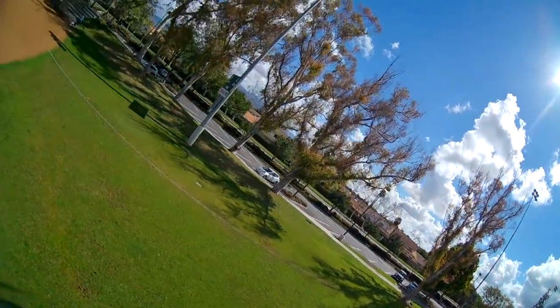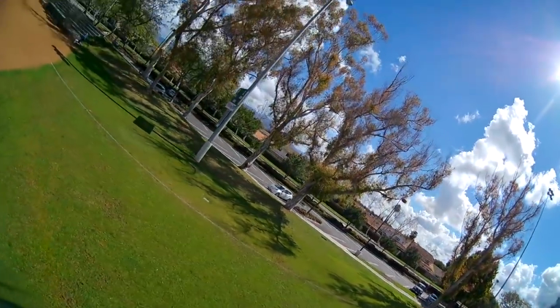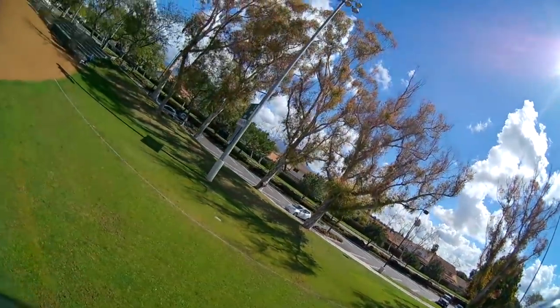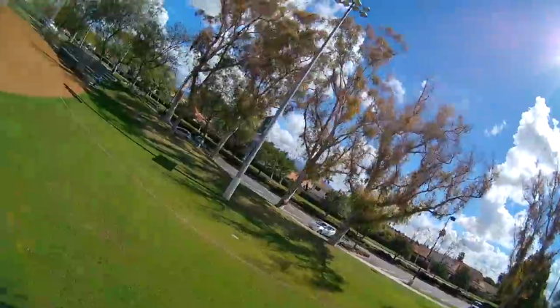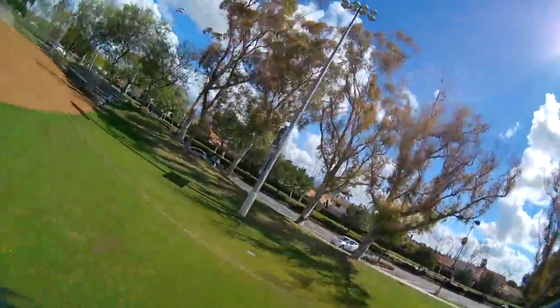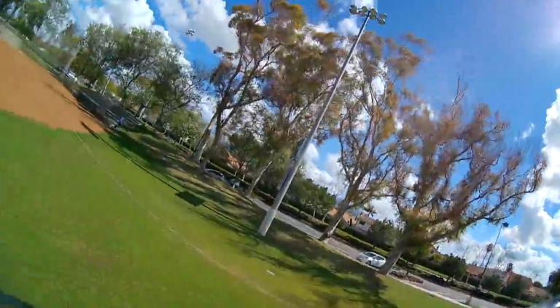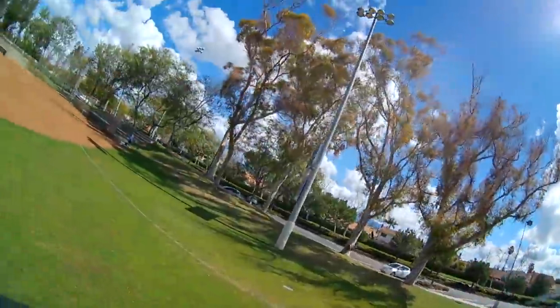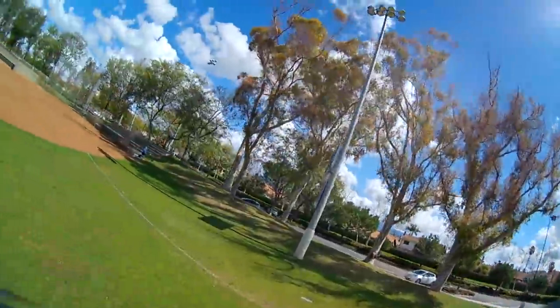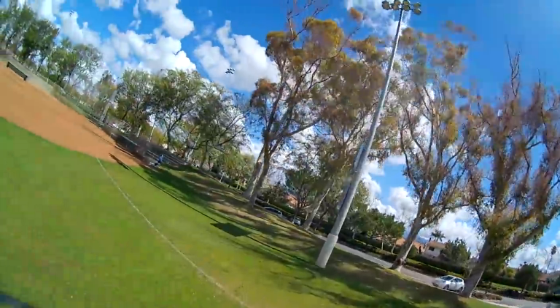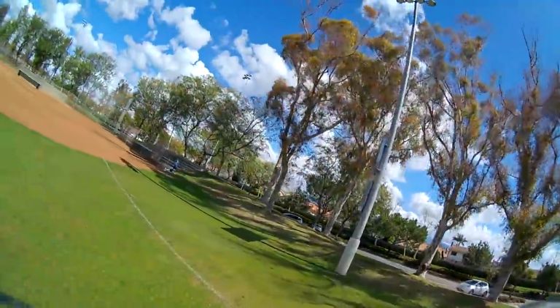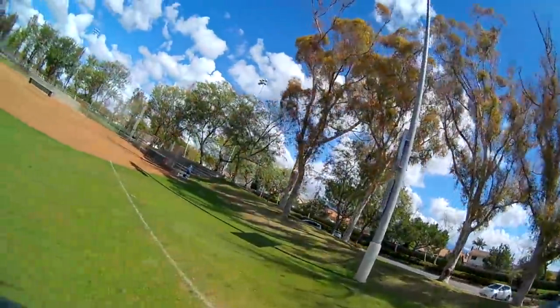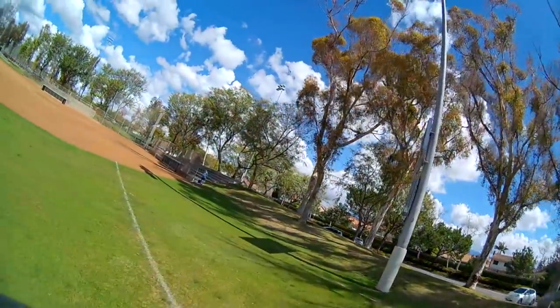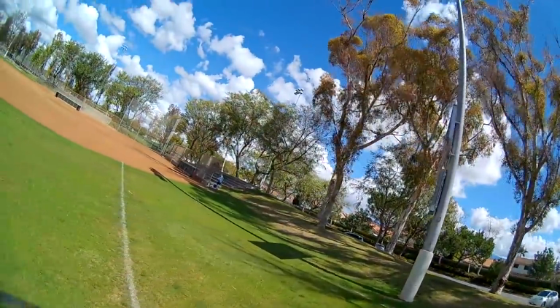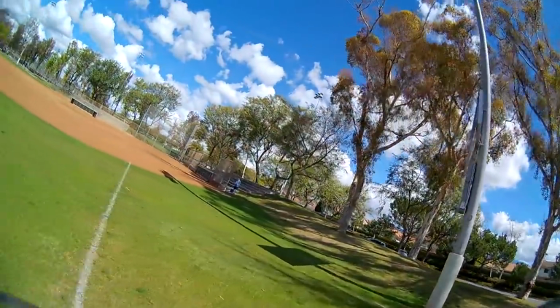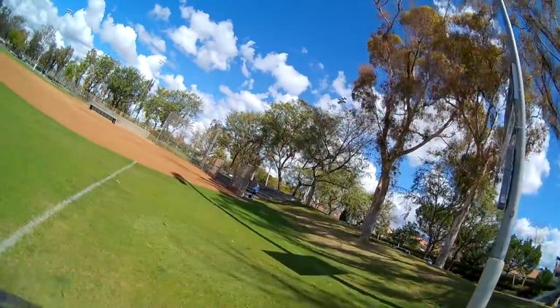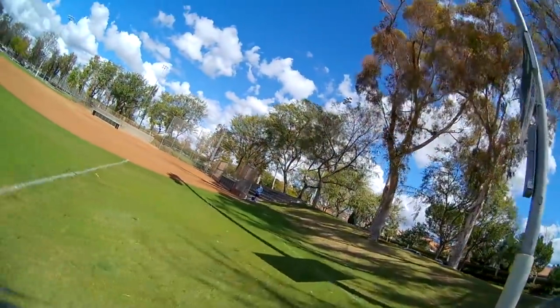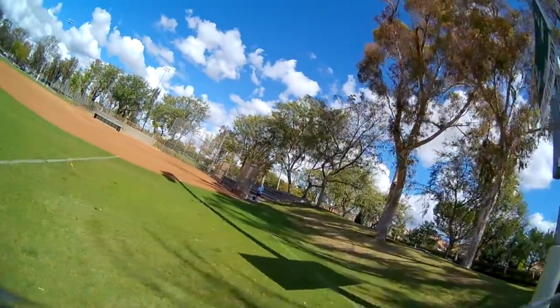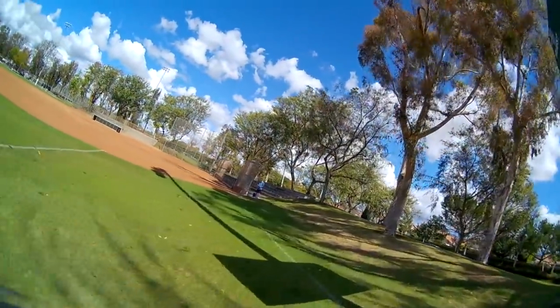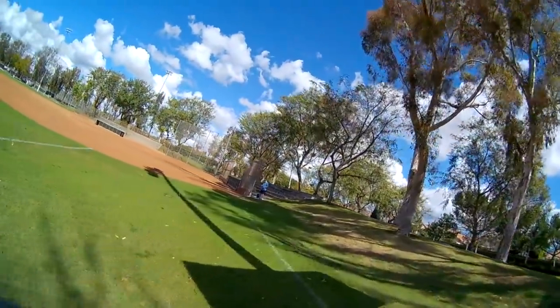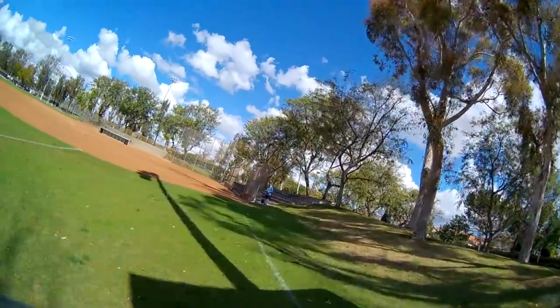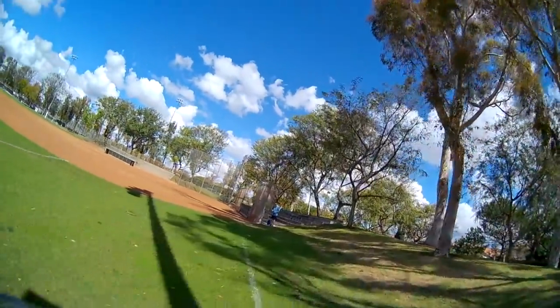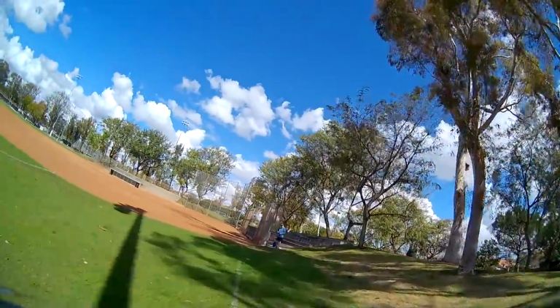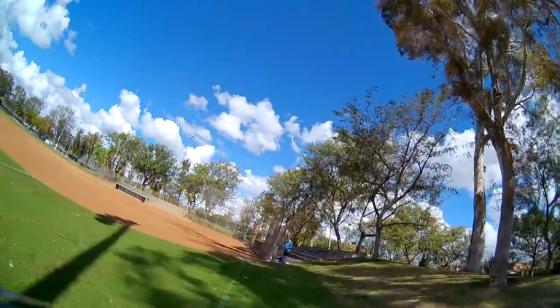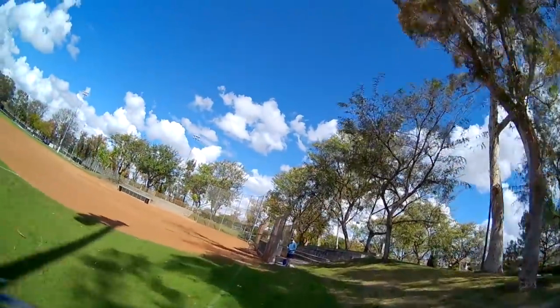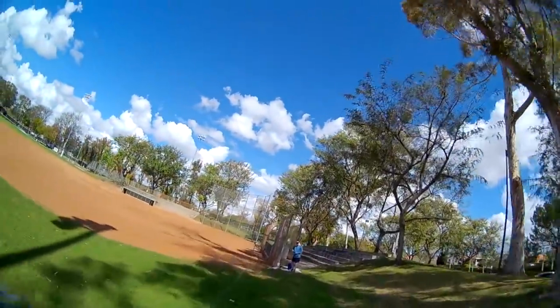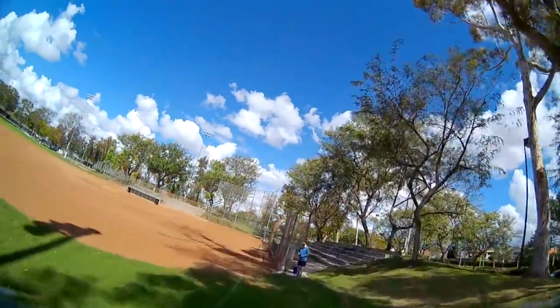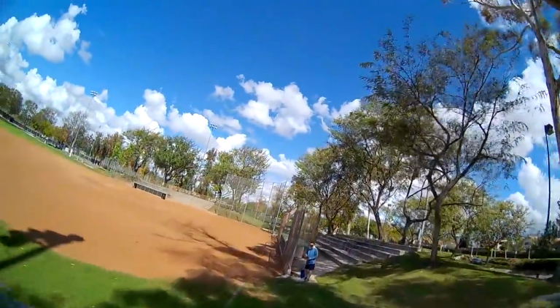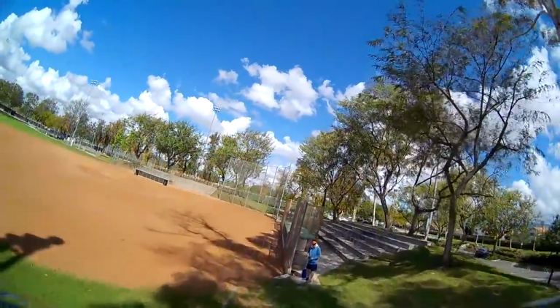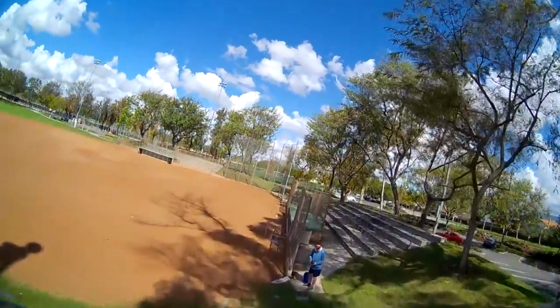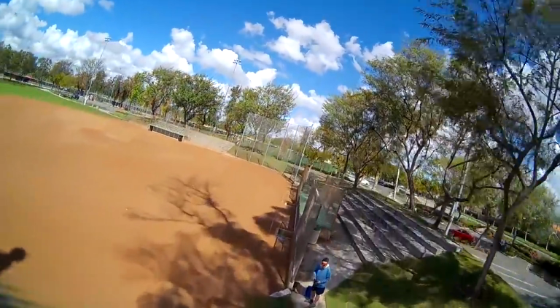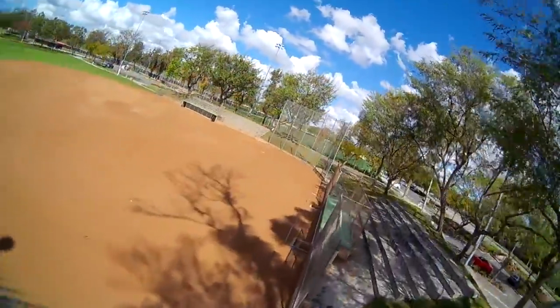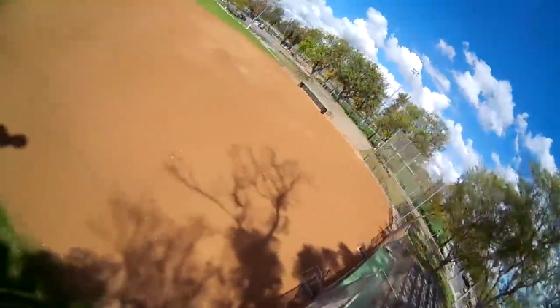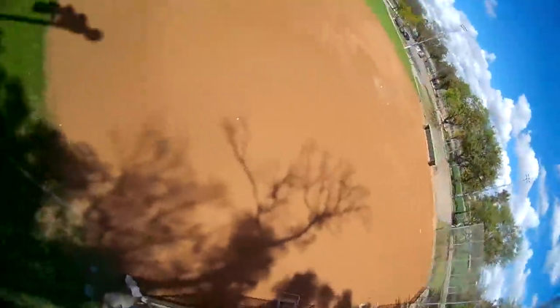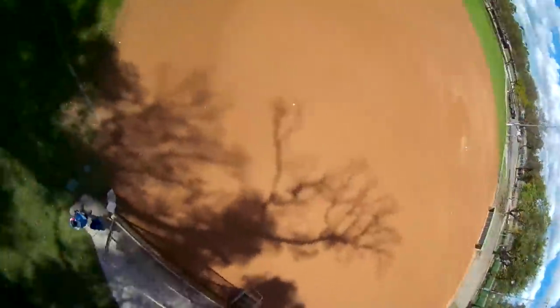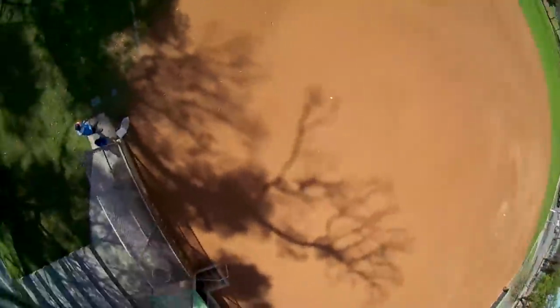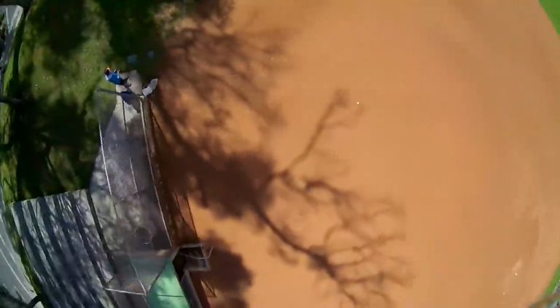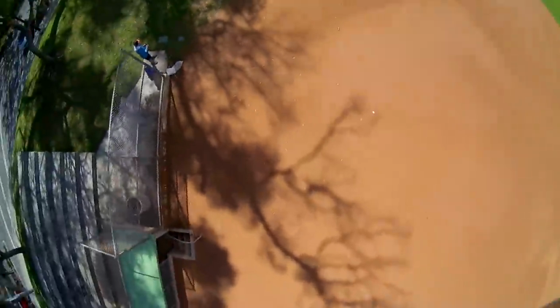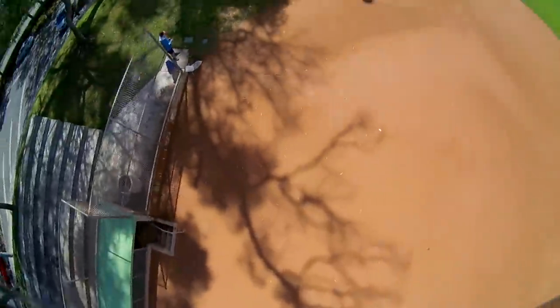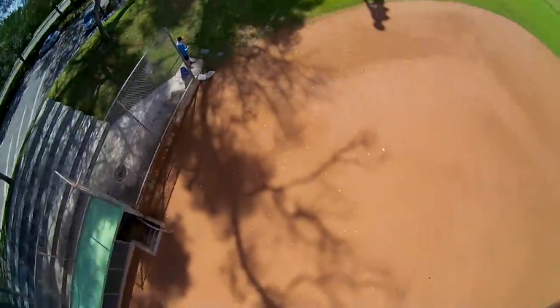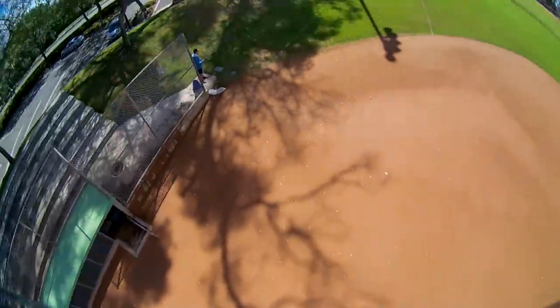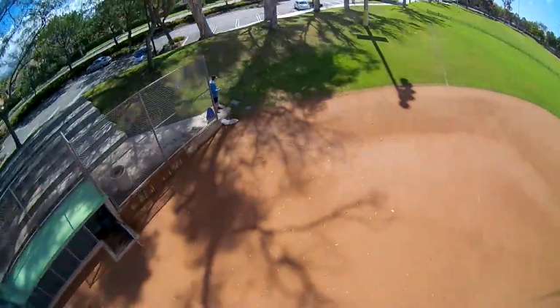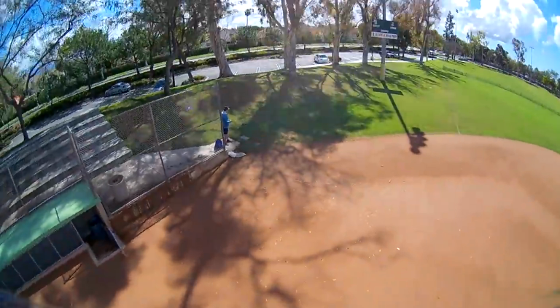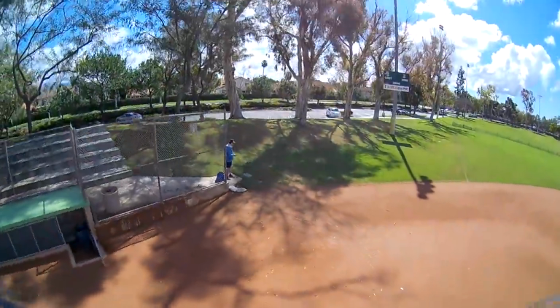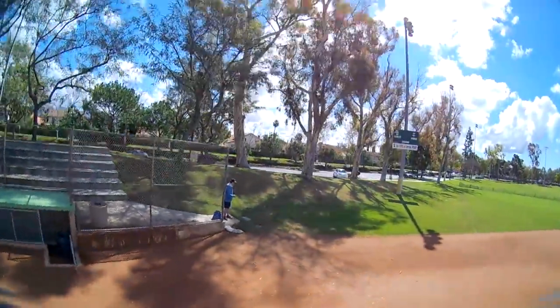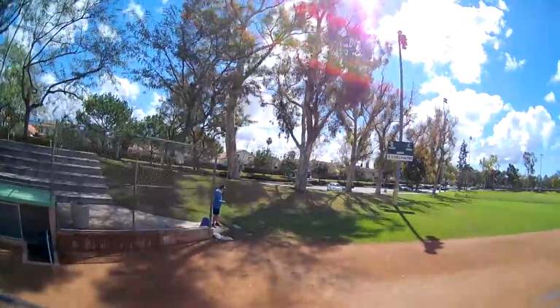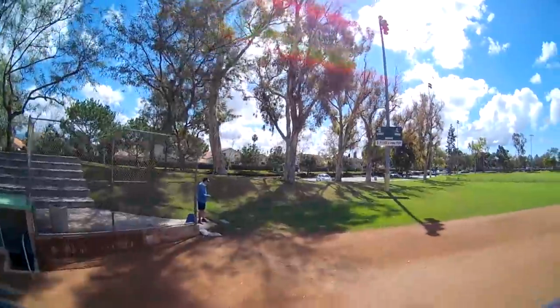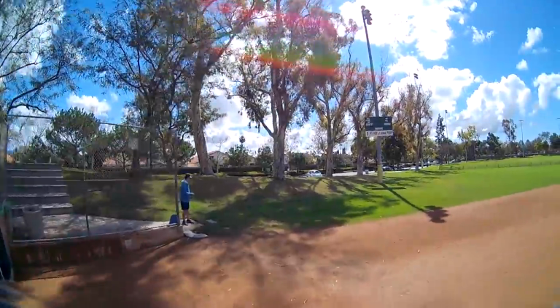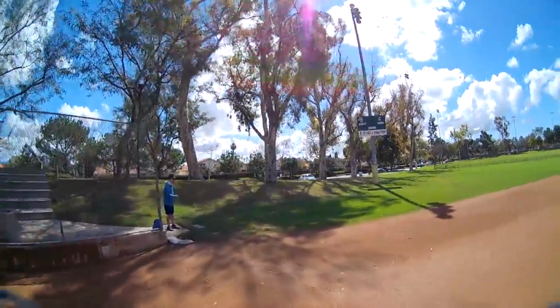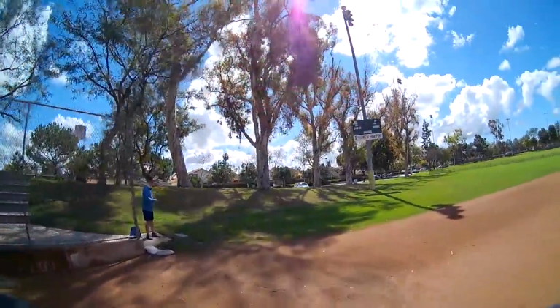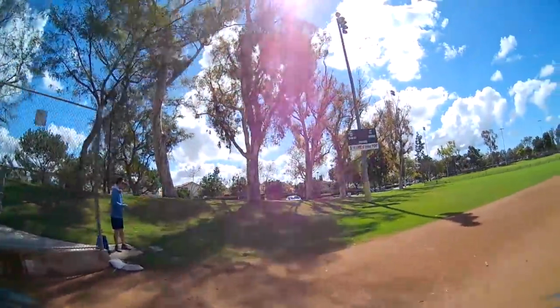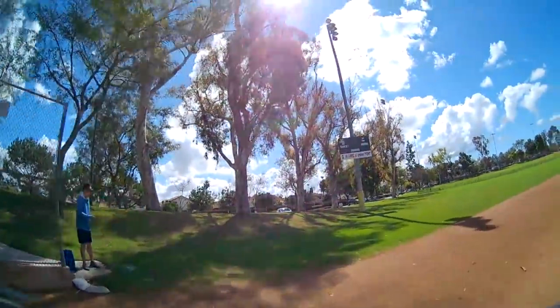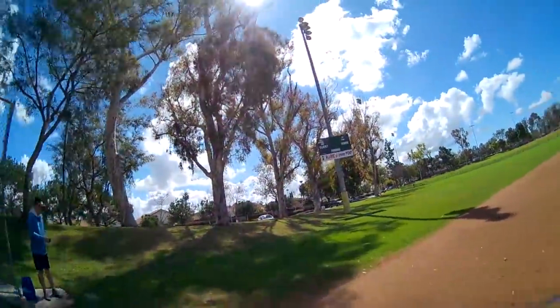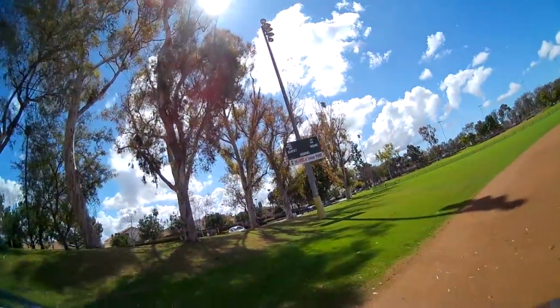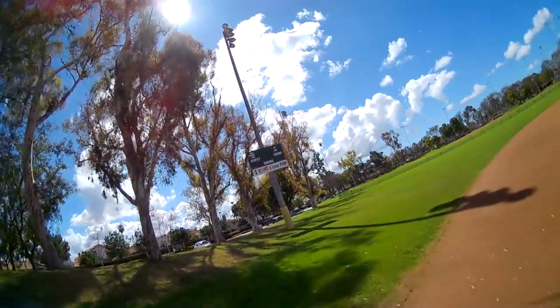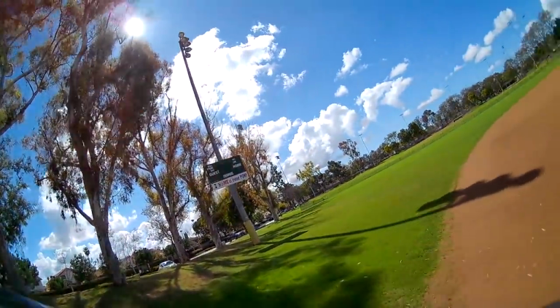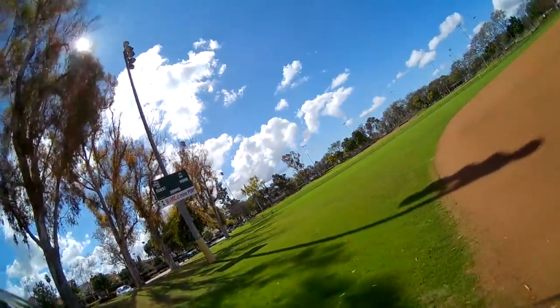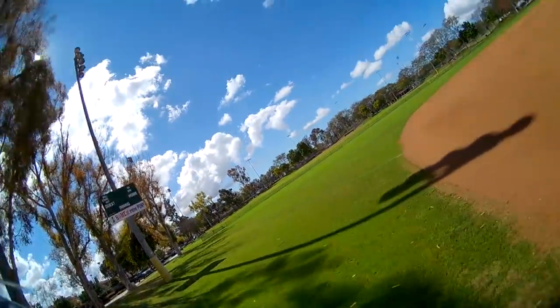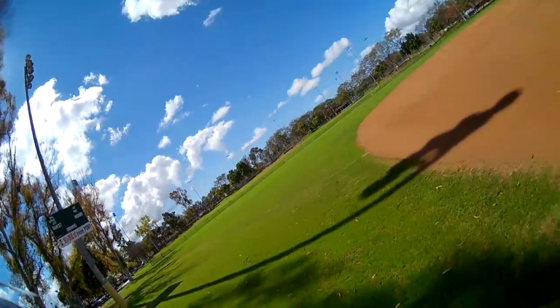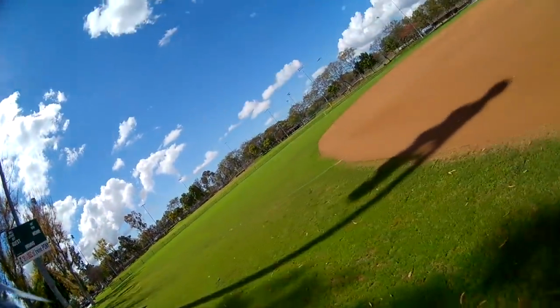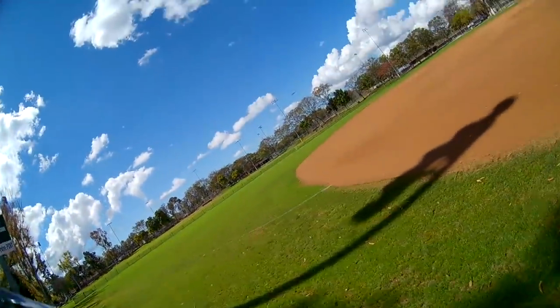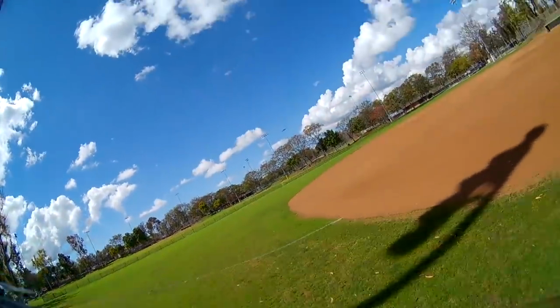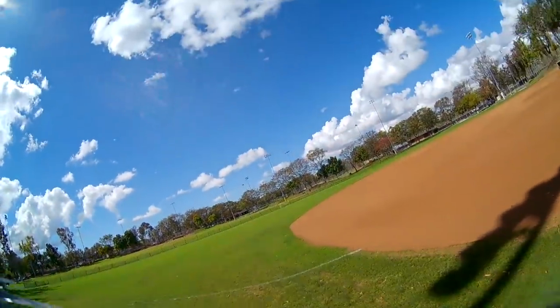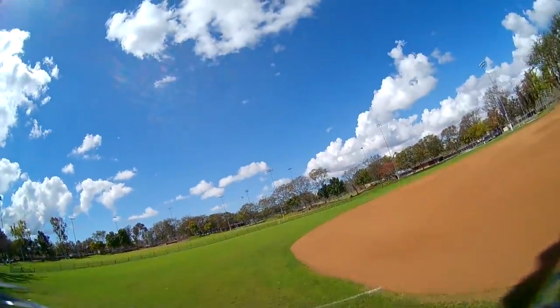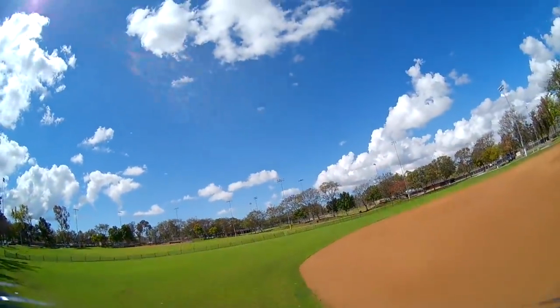If you guys don't know already, I have RPM filter enabled on this one. I did that a while back.